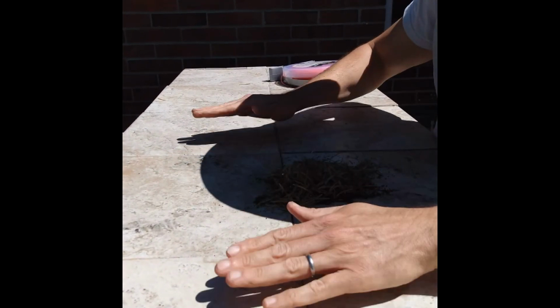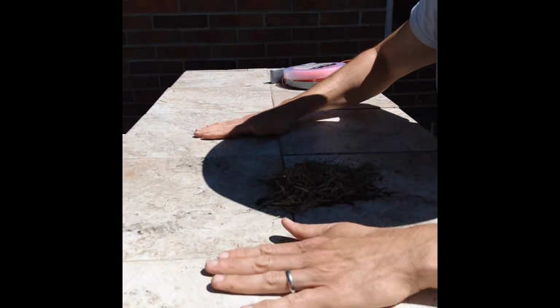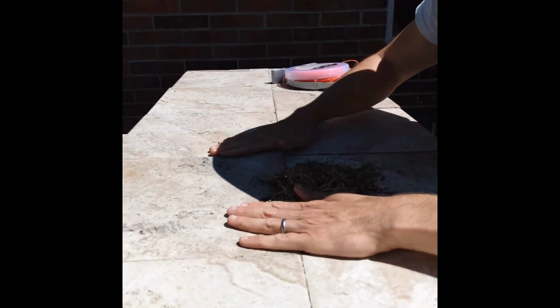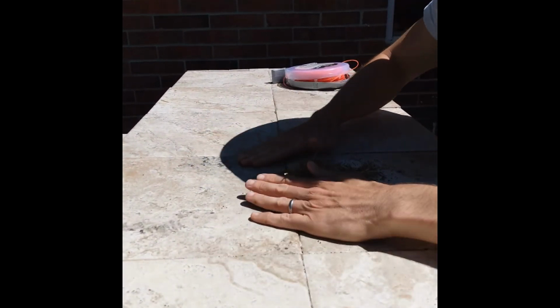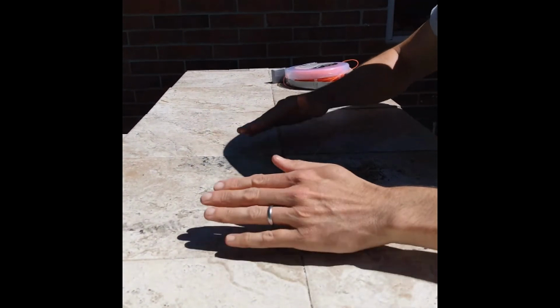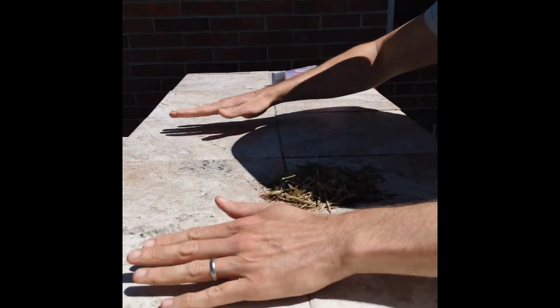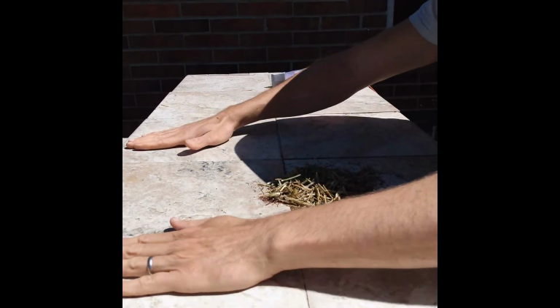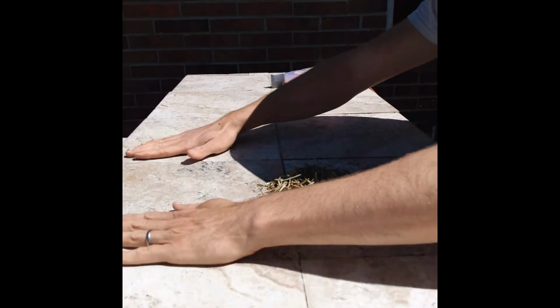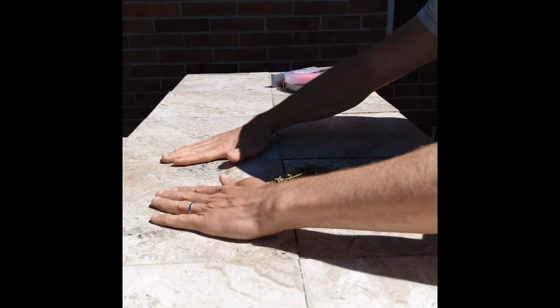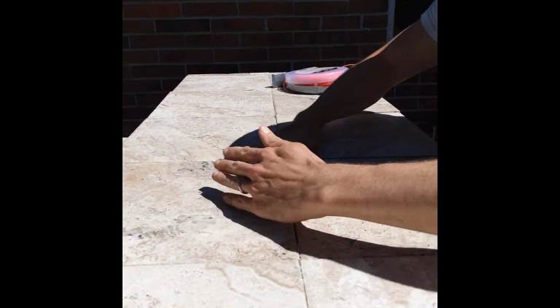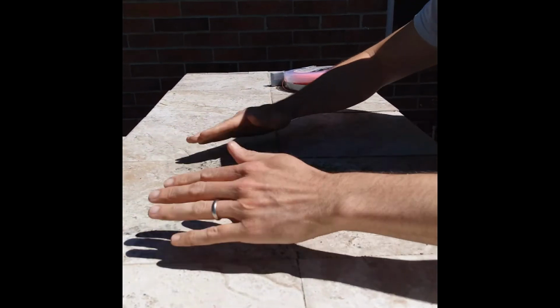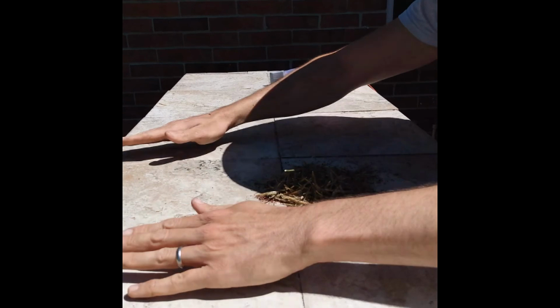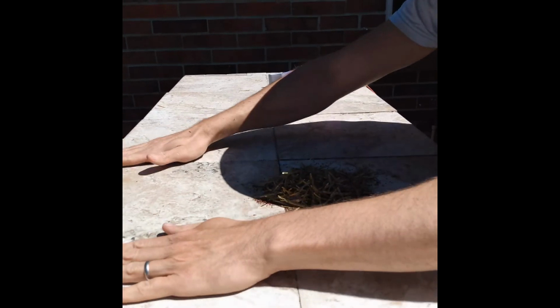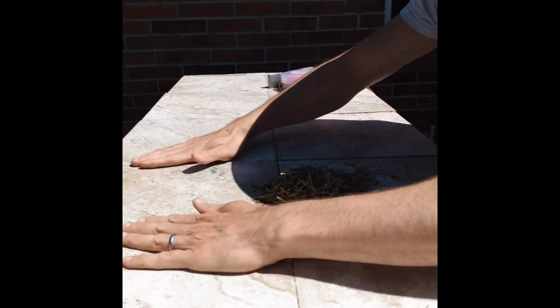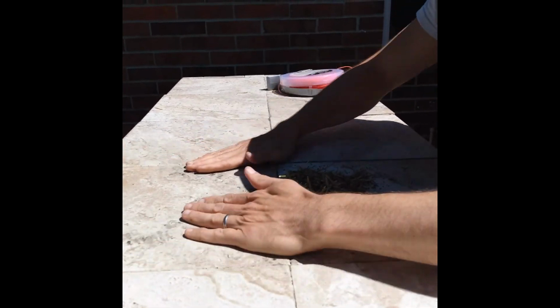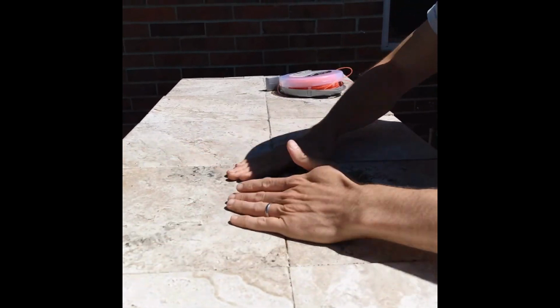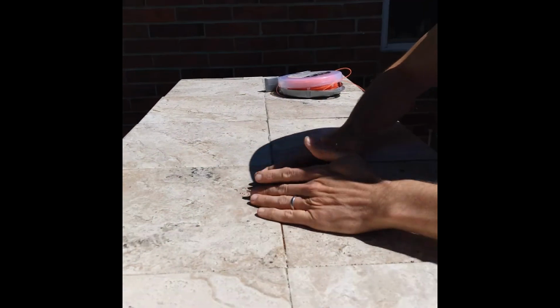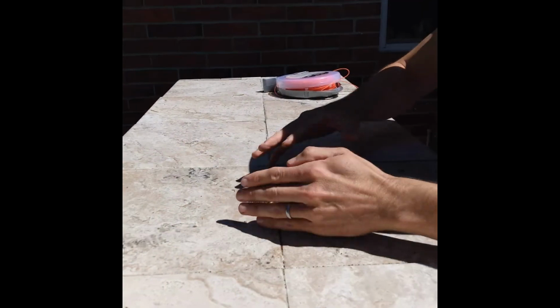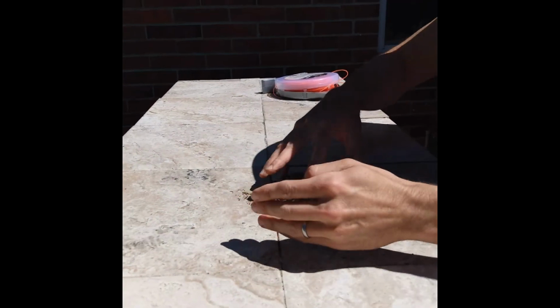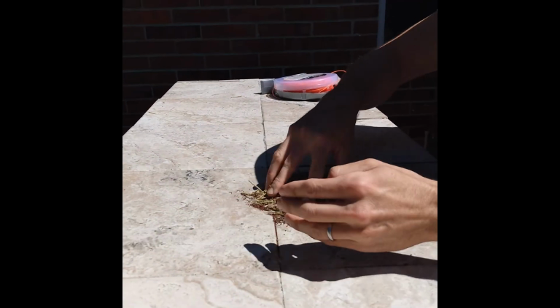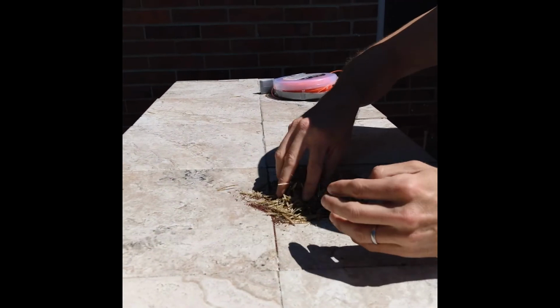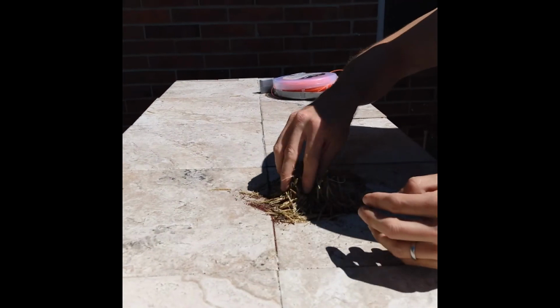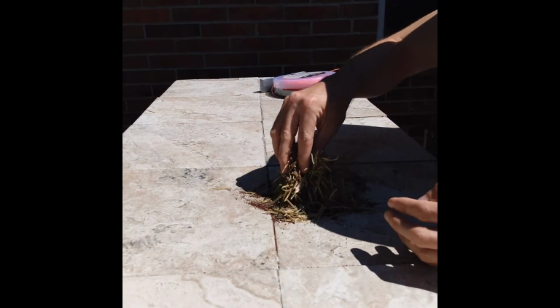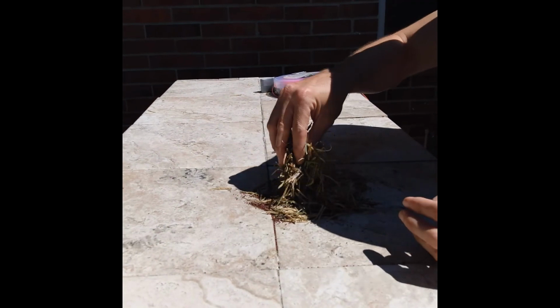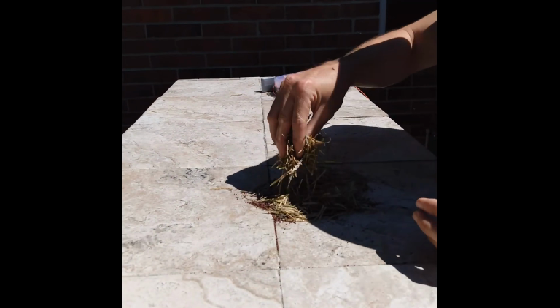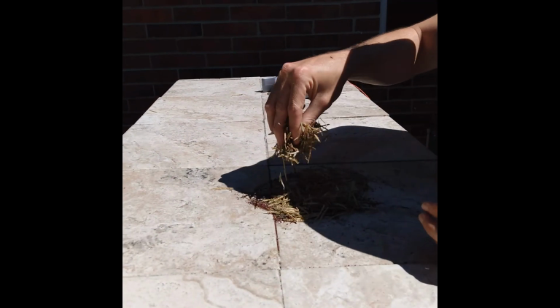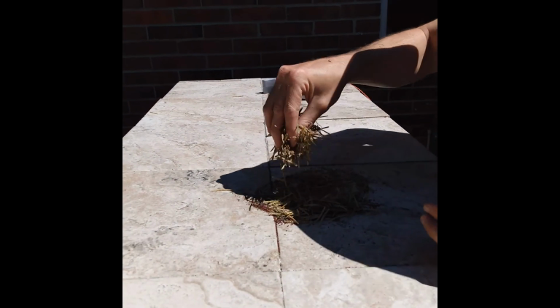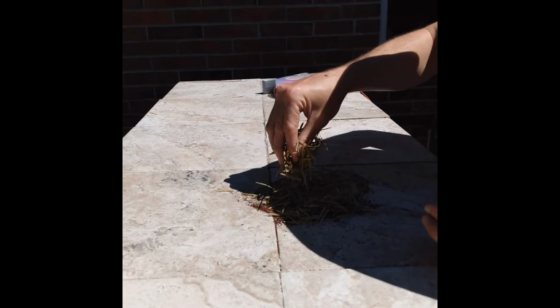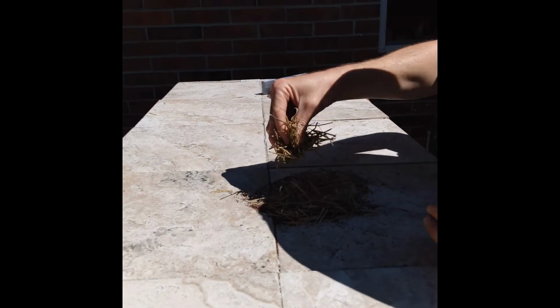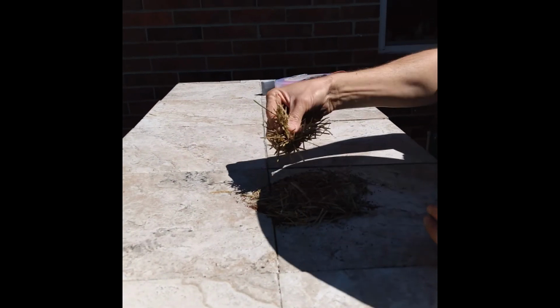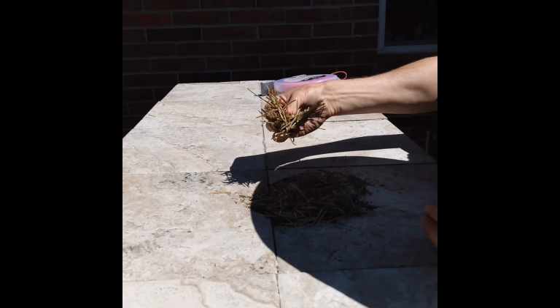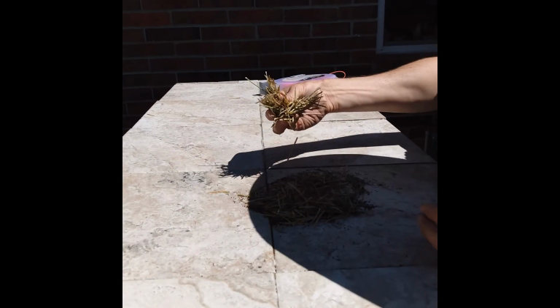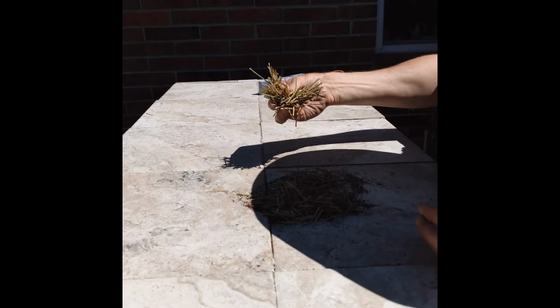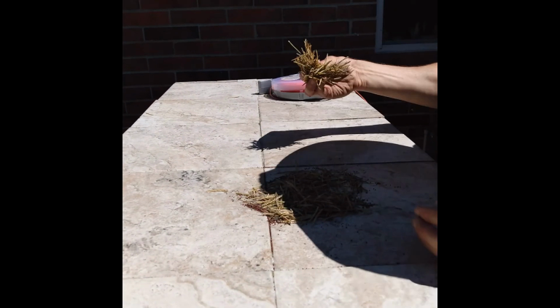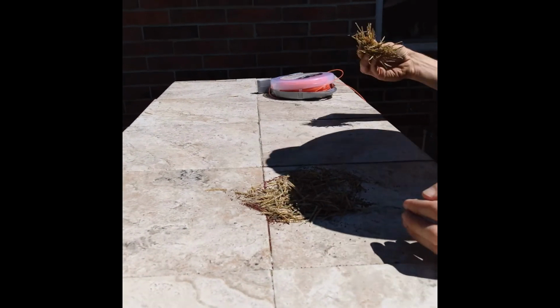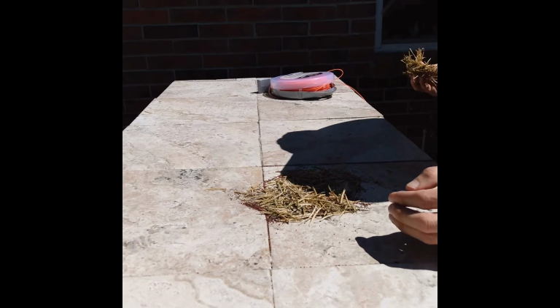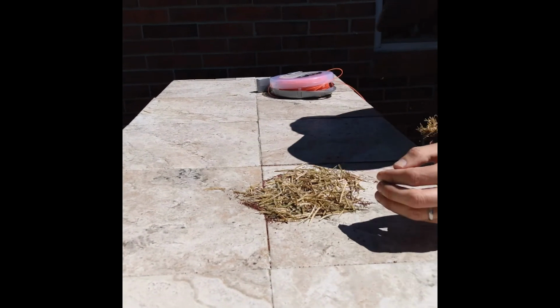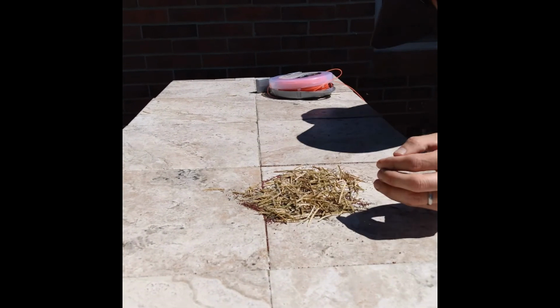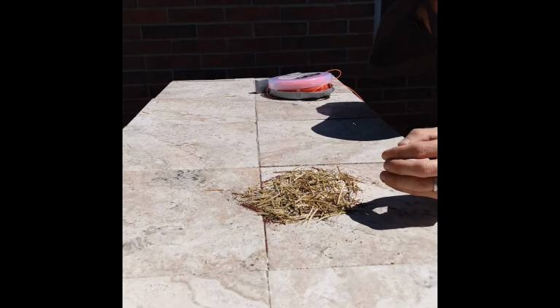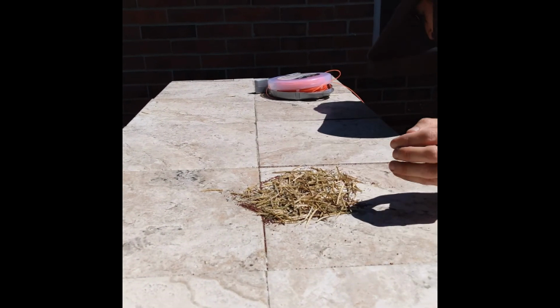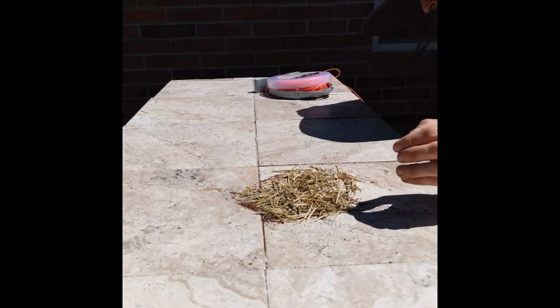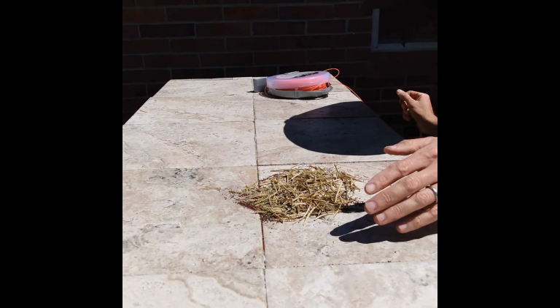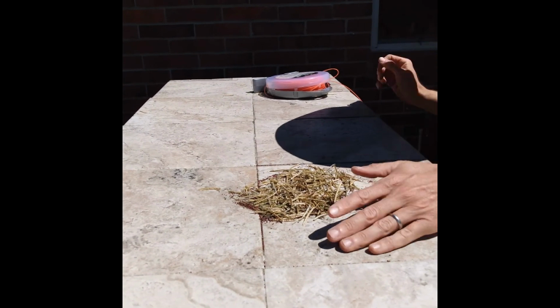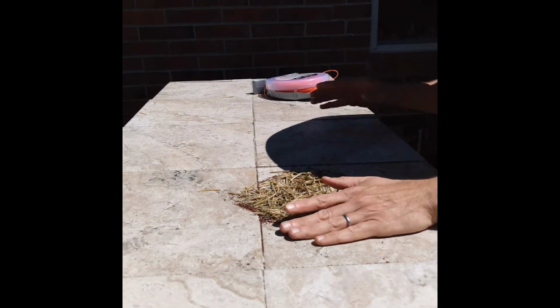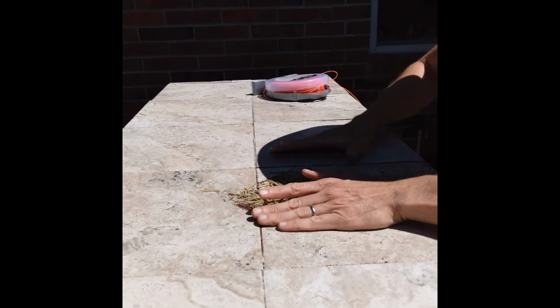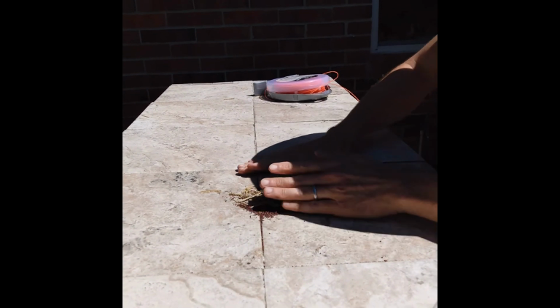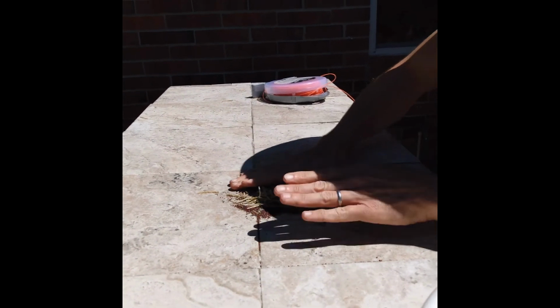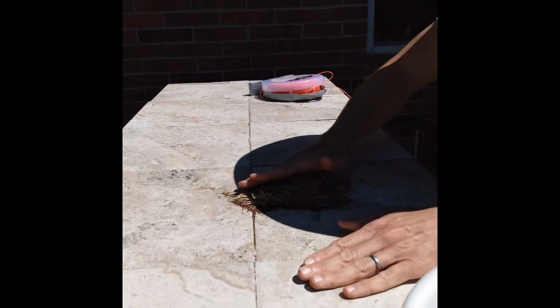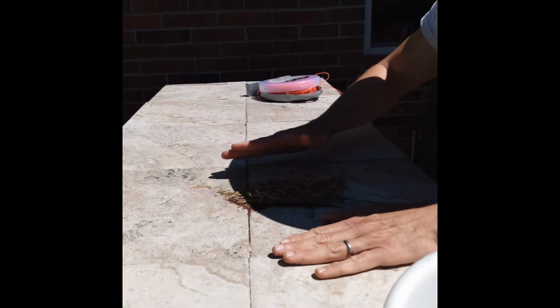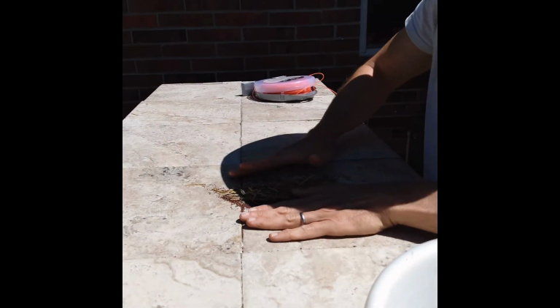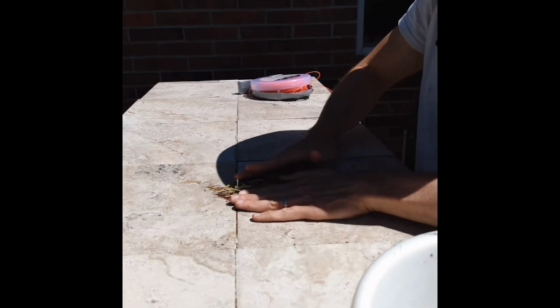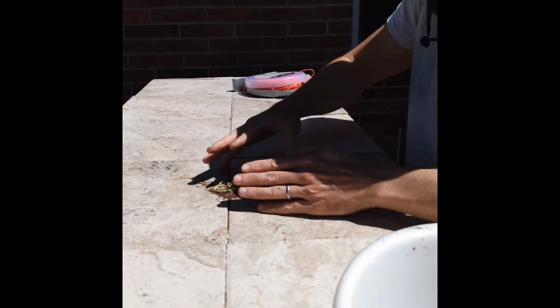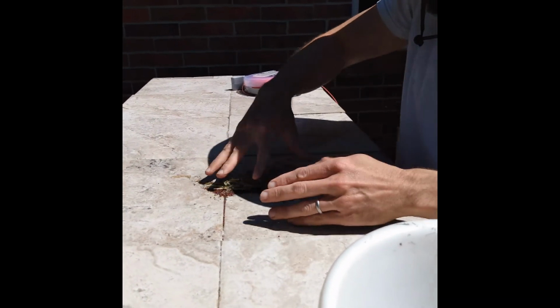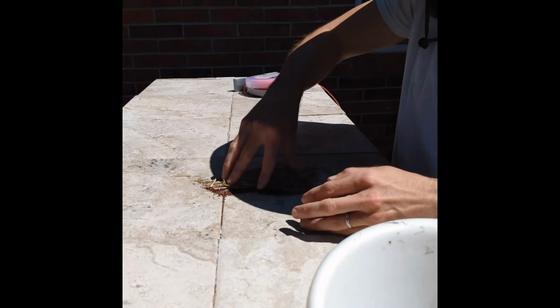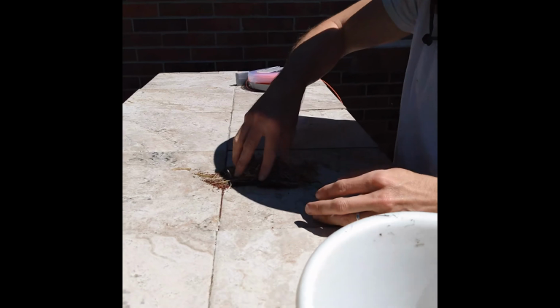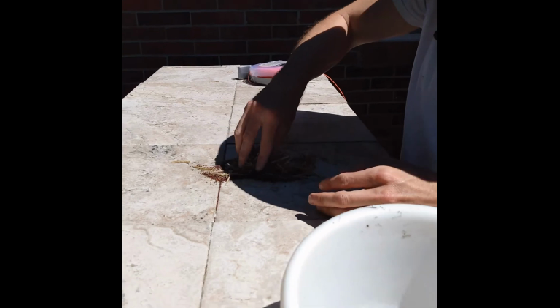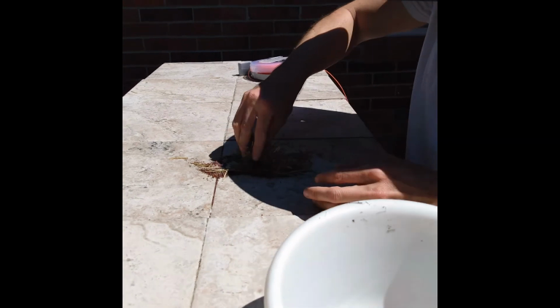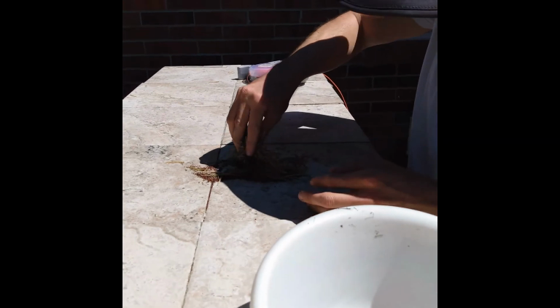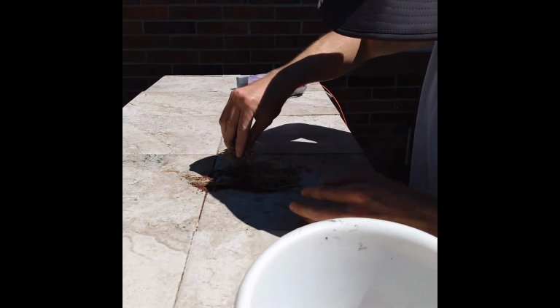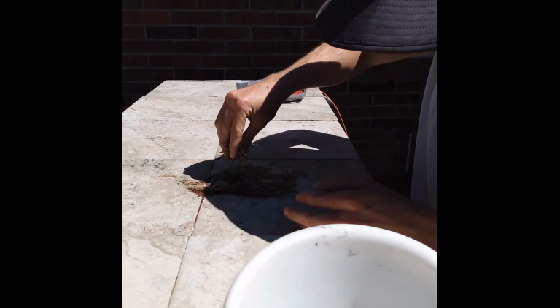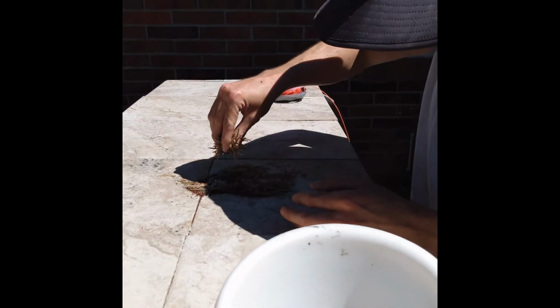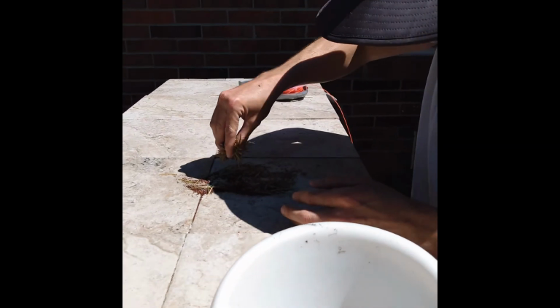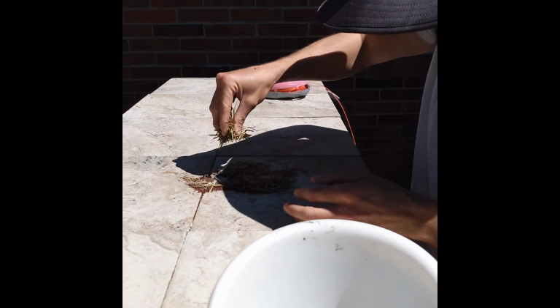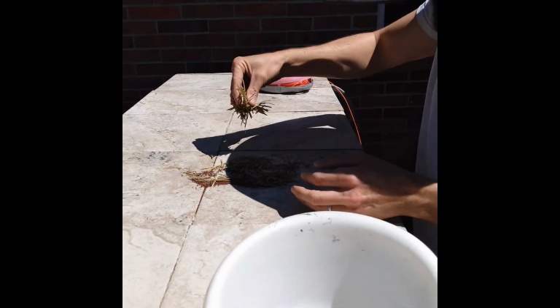Let the seeds dry for a few weeks before storing them away. Otherwise, you may end up with mold, which would make your seeds non-viable.